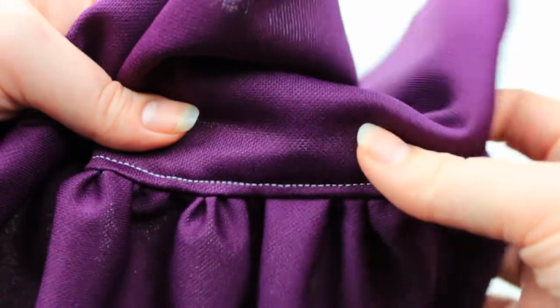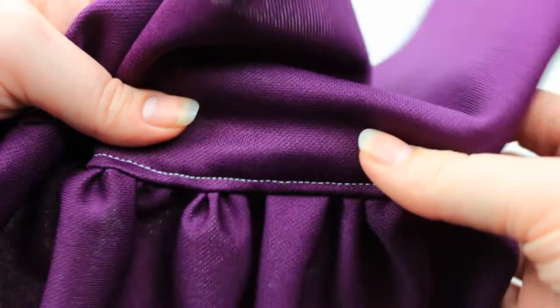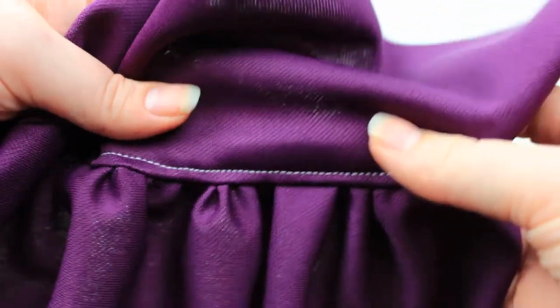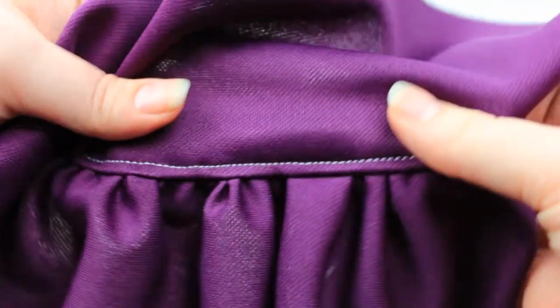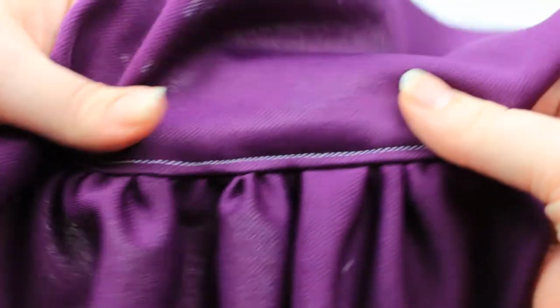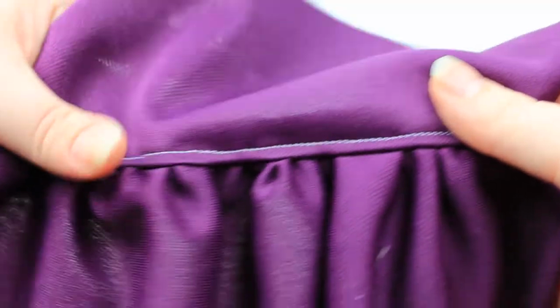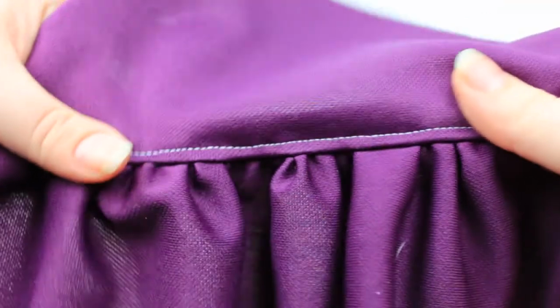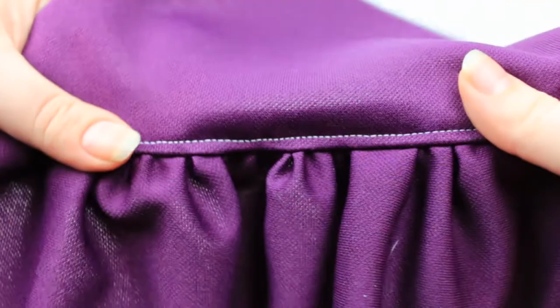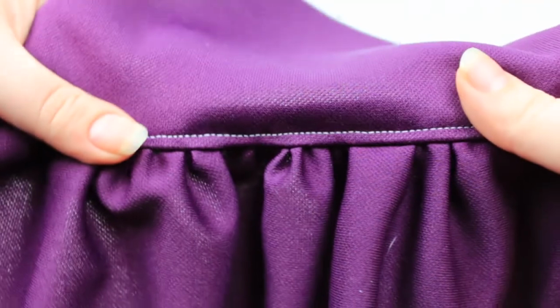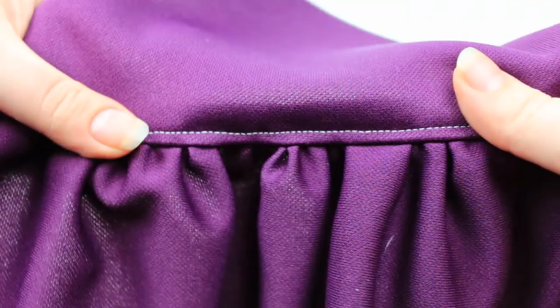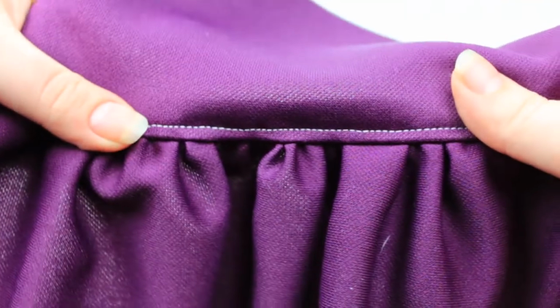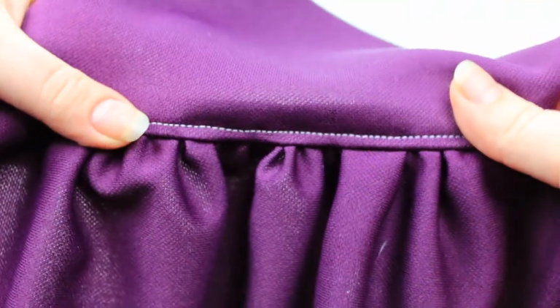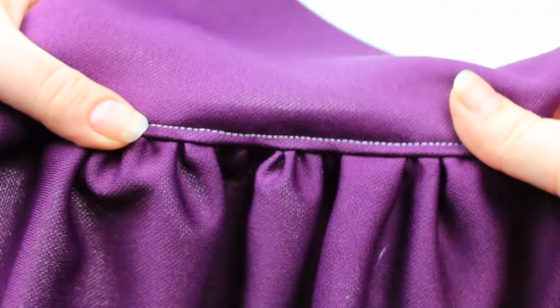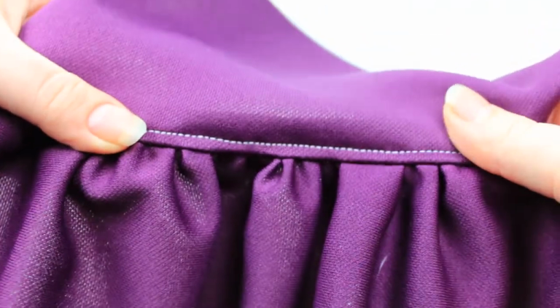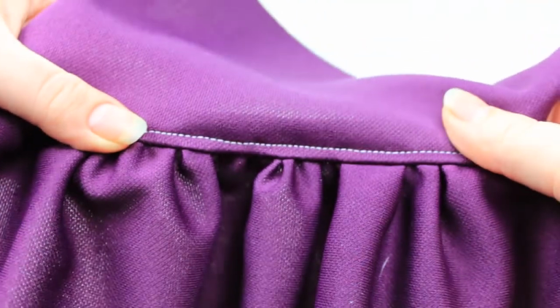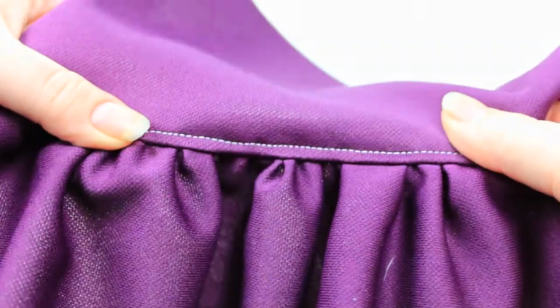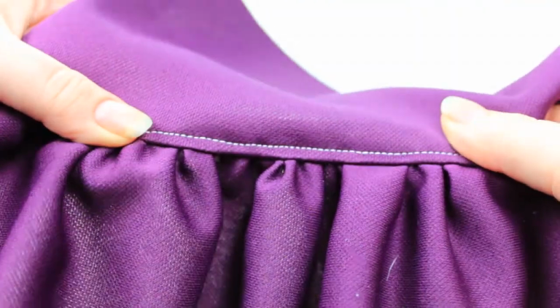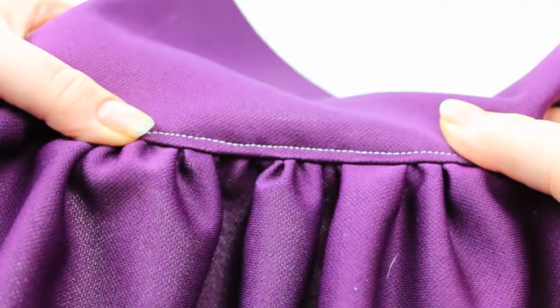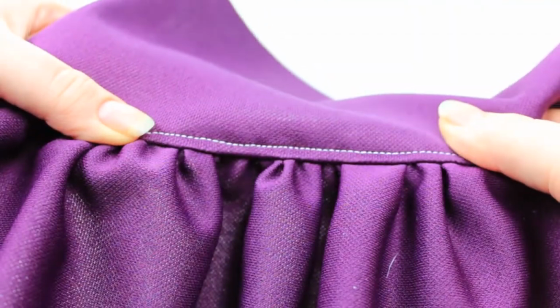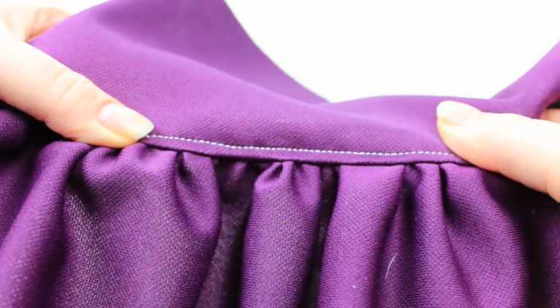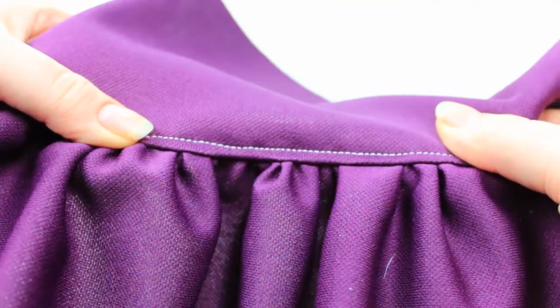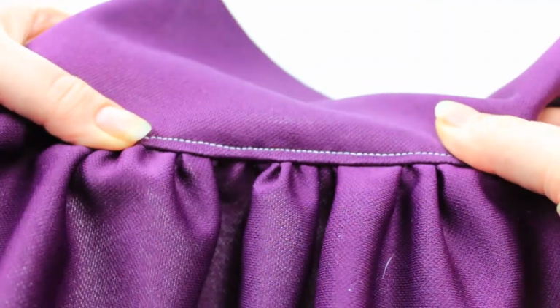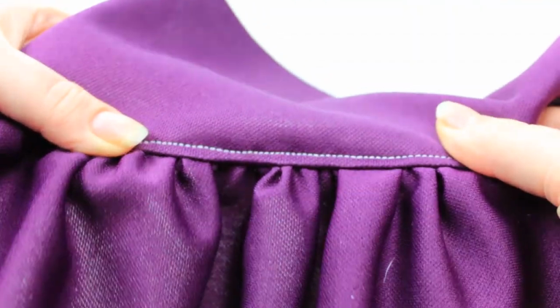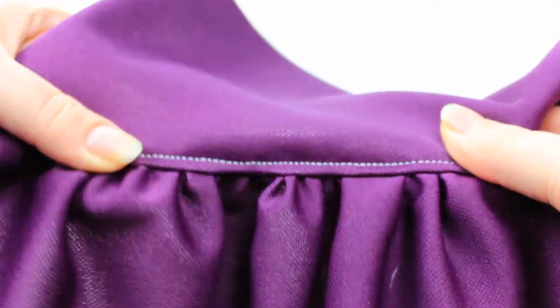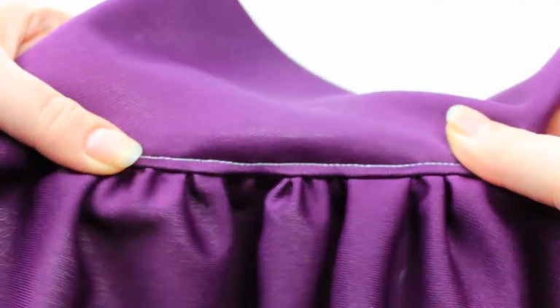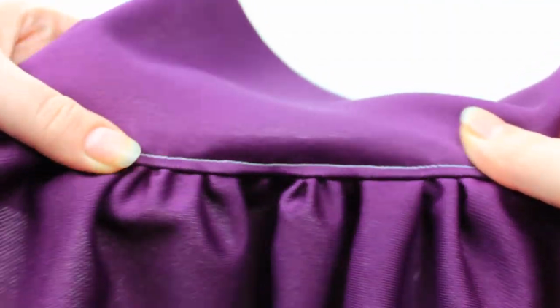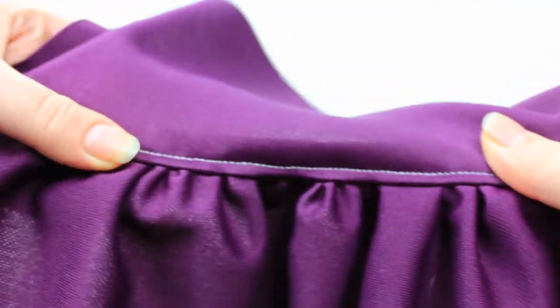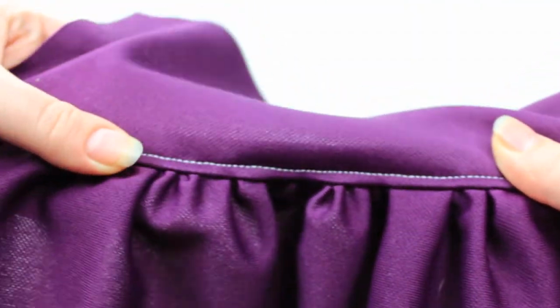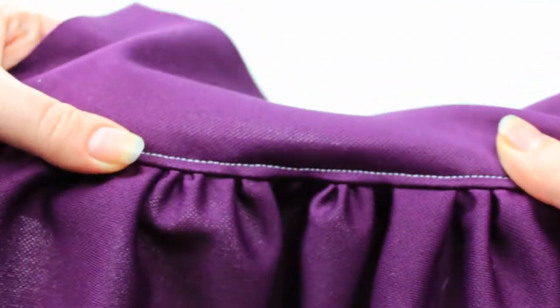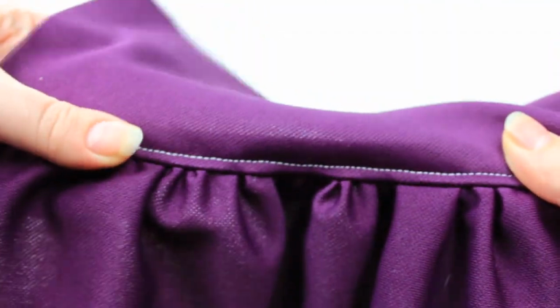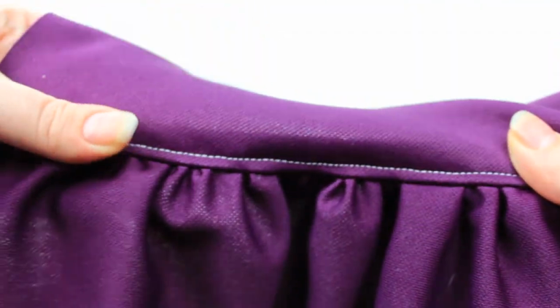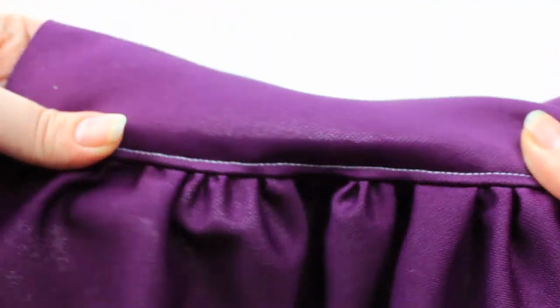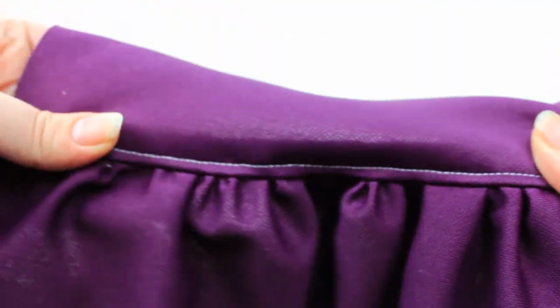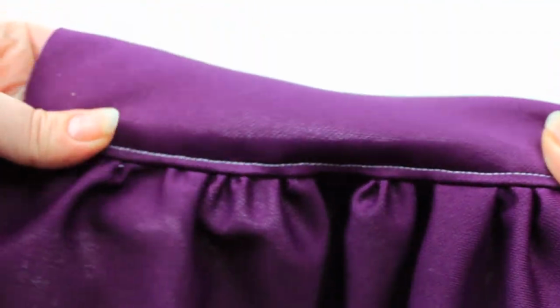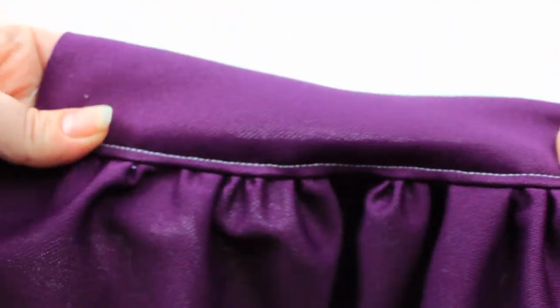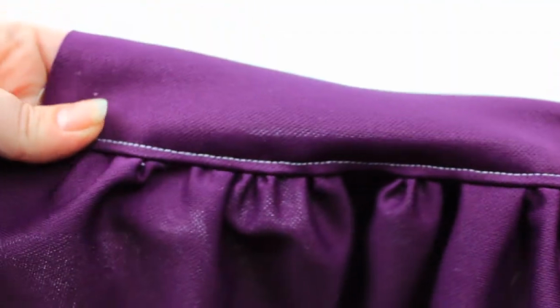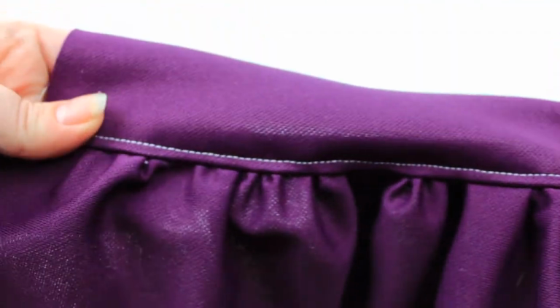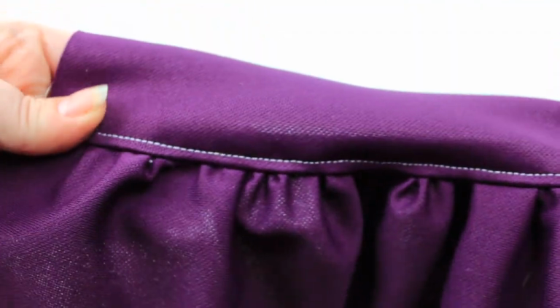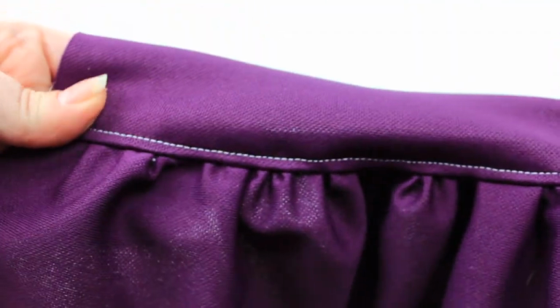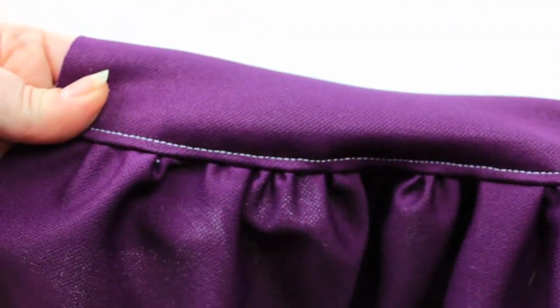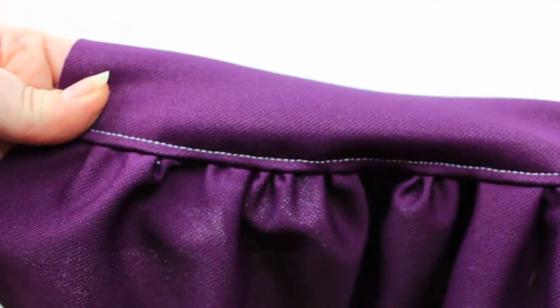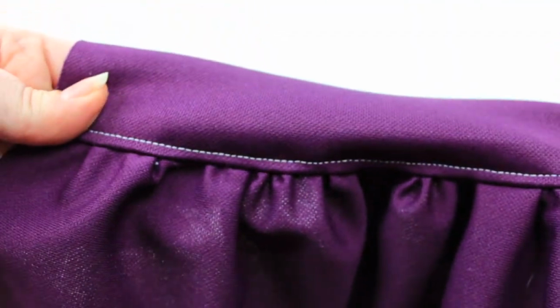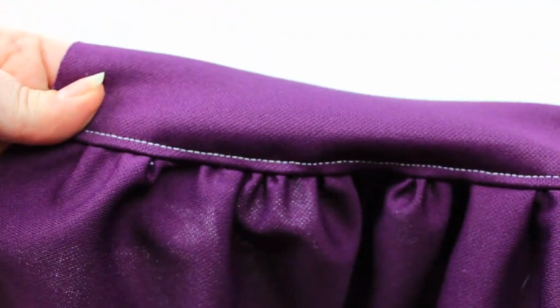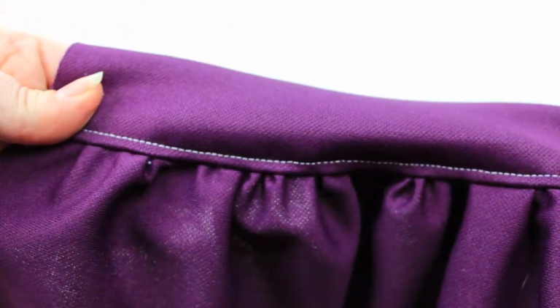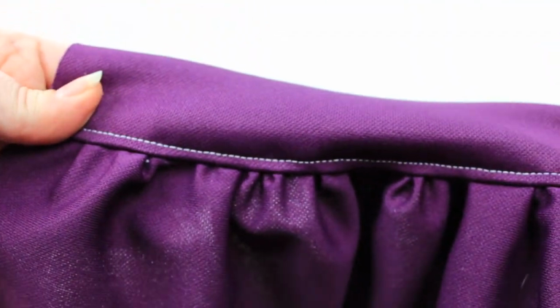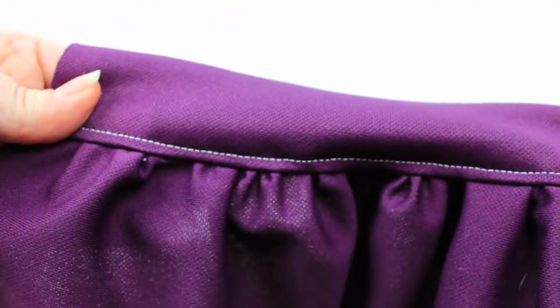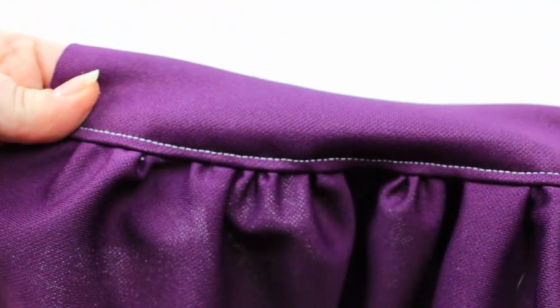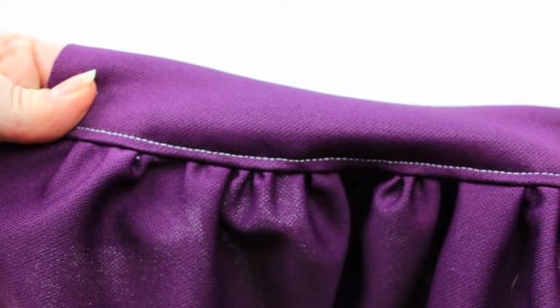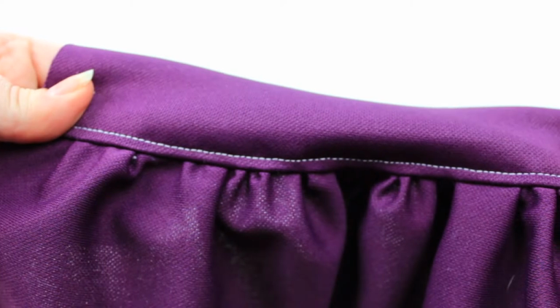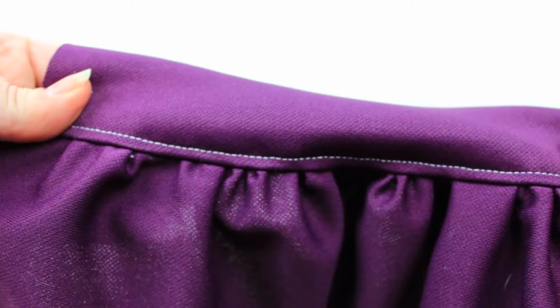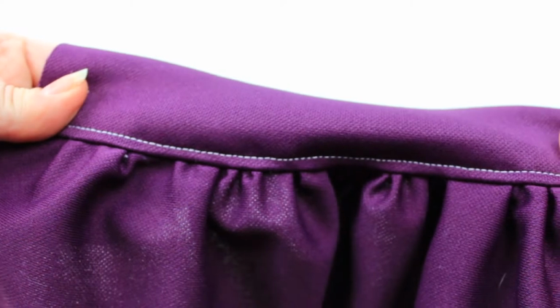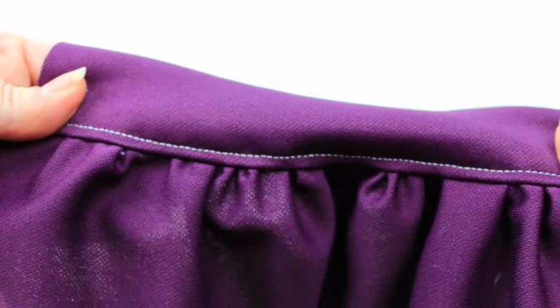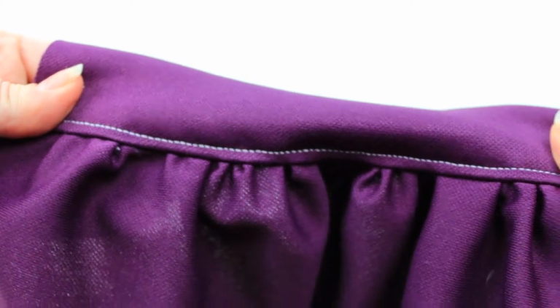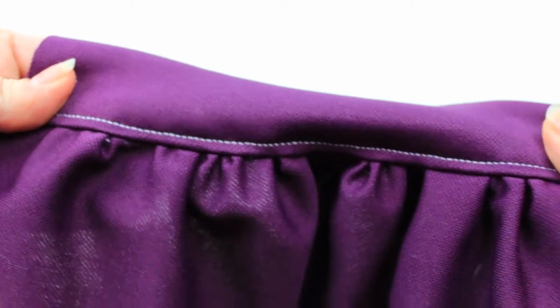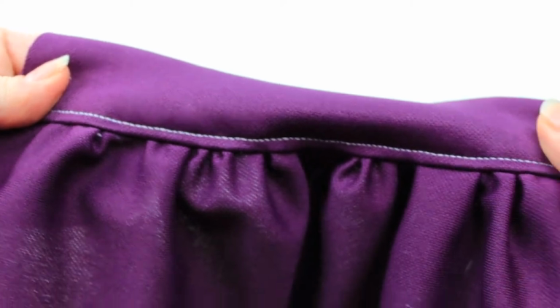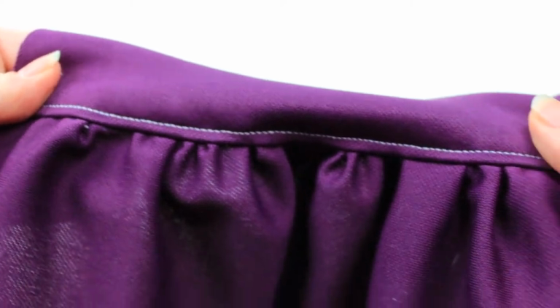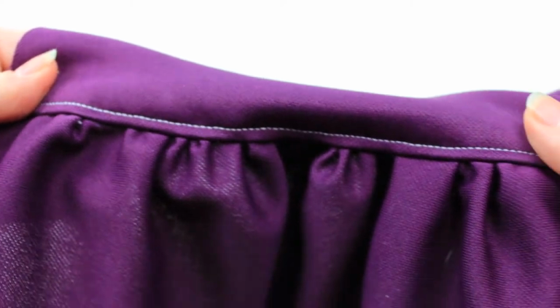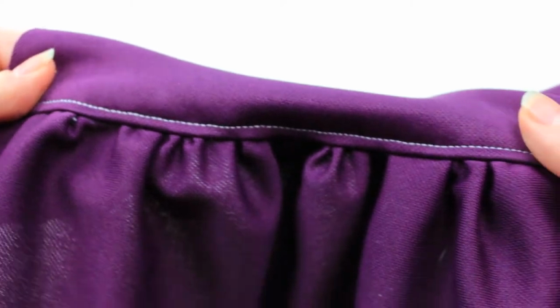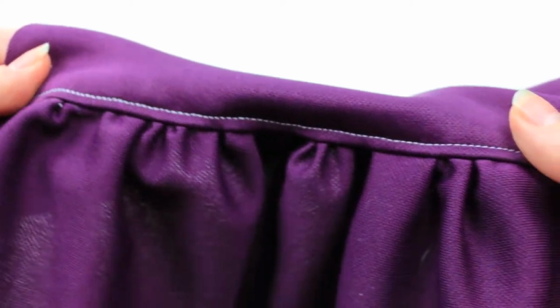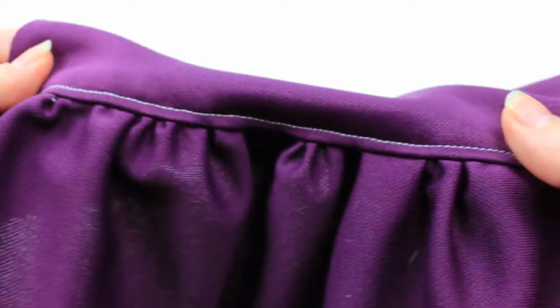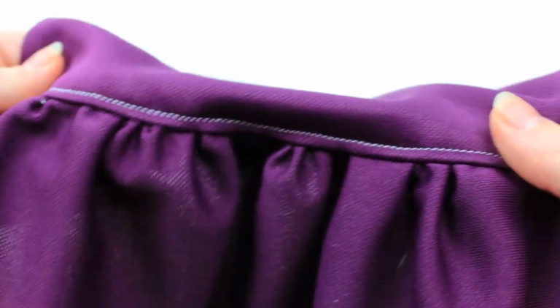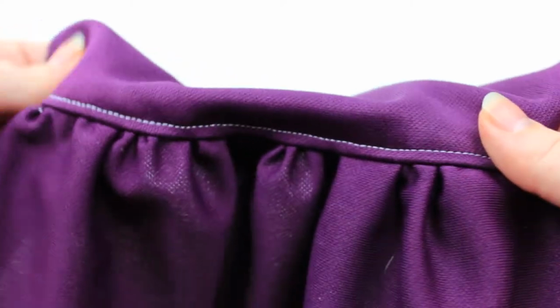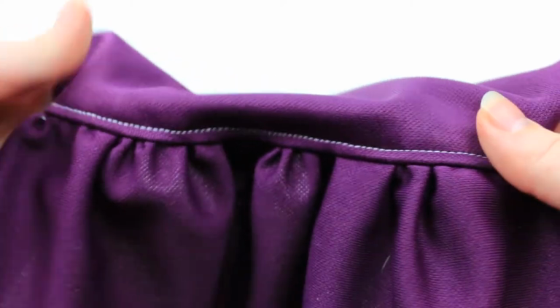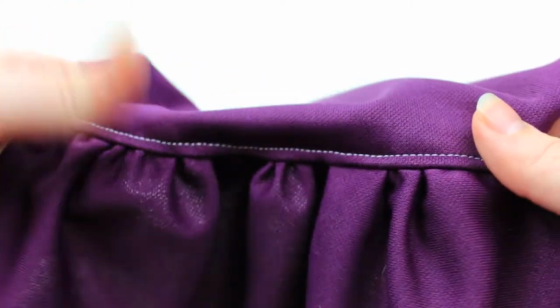Hey guys, welcome back to my channel. Today for our A to Z sewing technique series, I'm going to be focusing on how to make gathers.